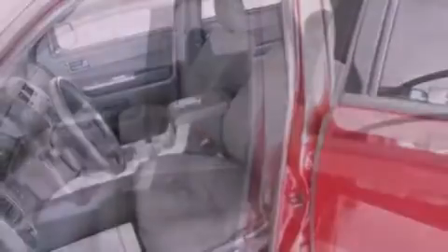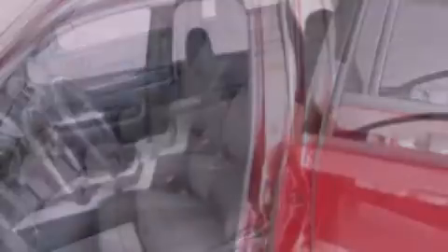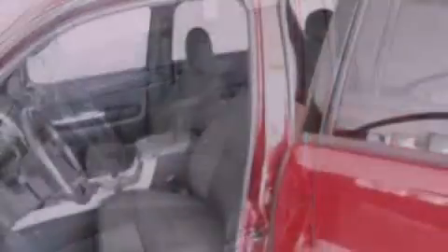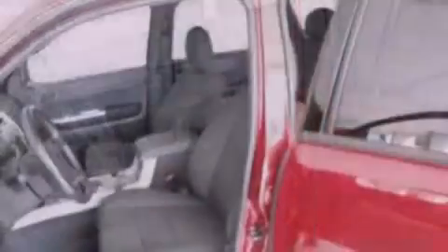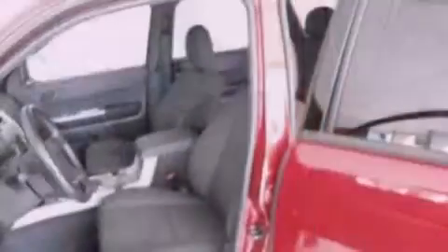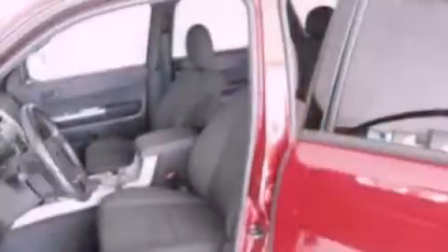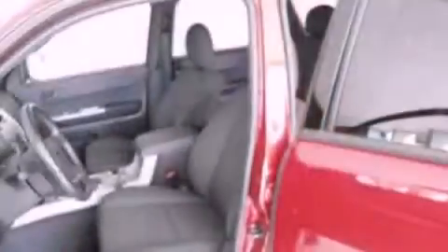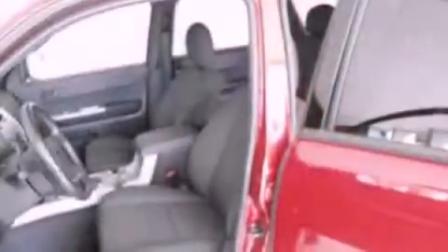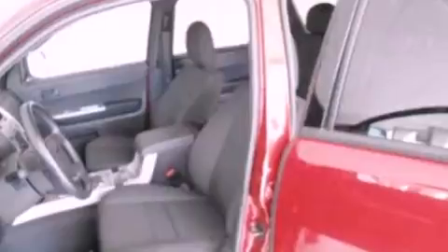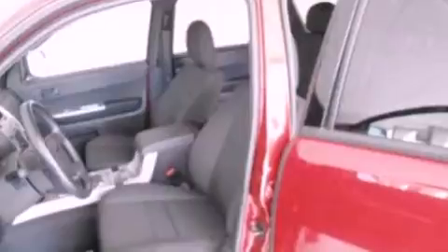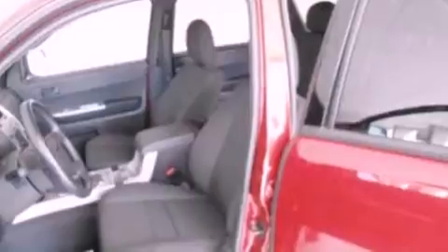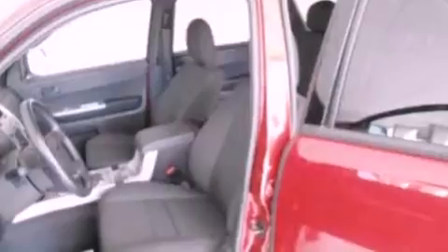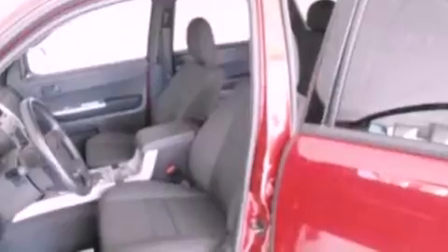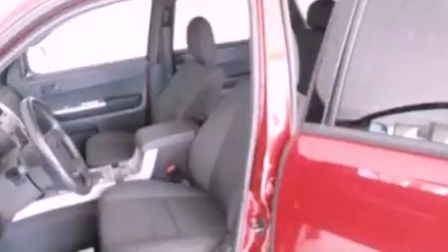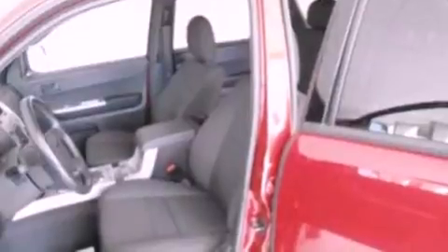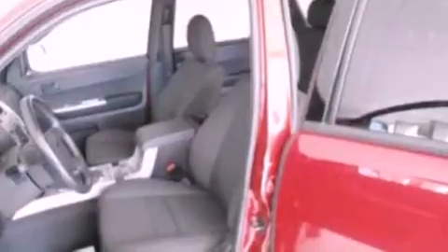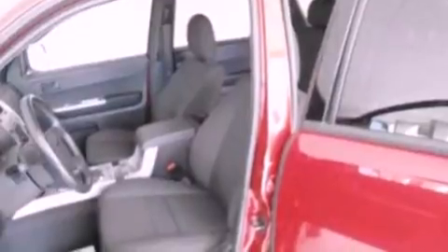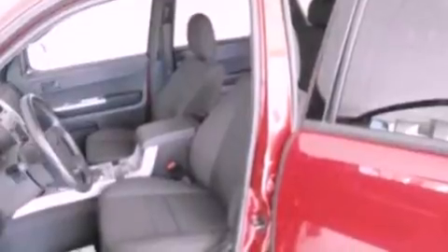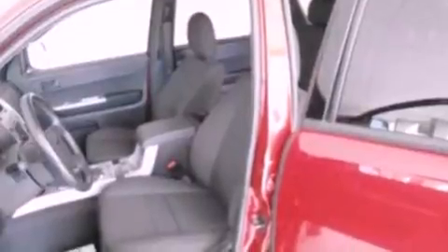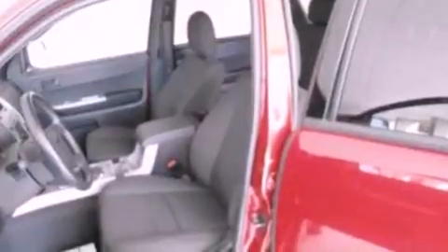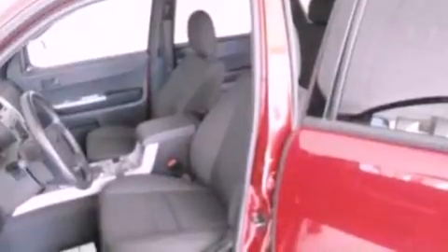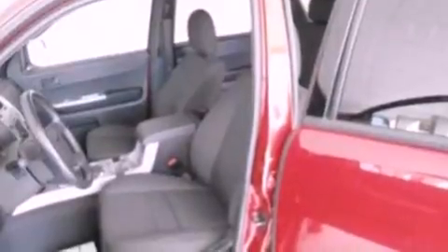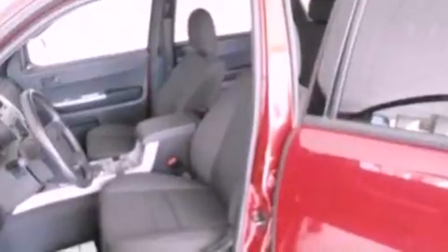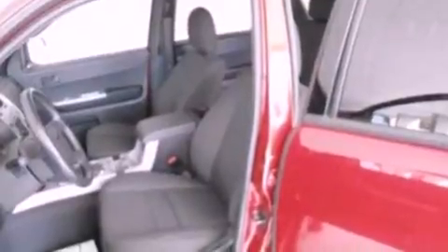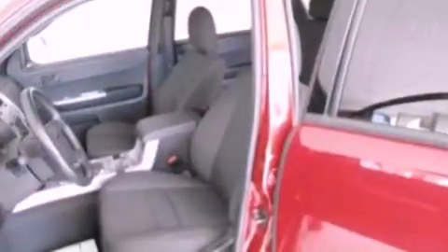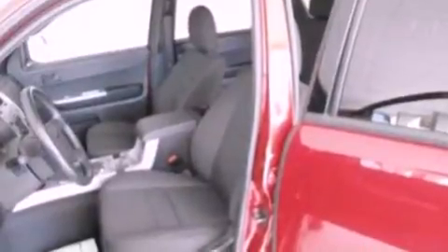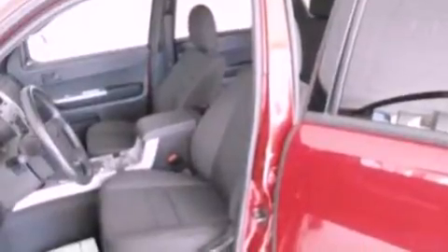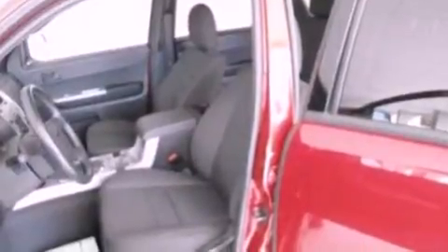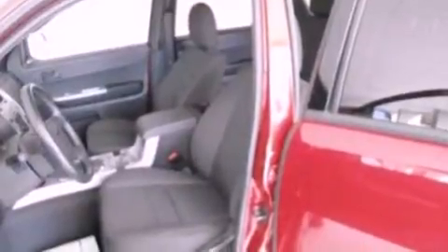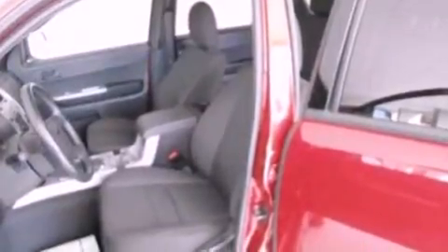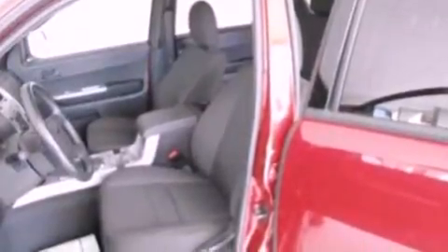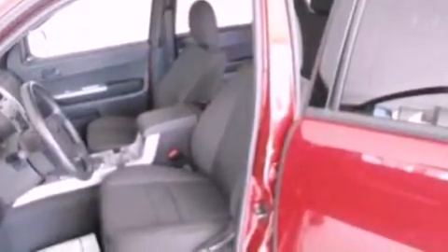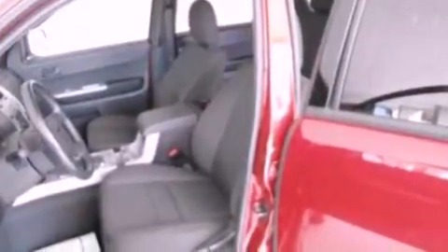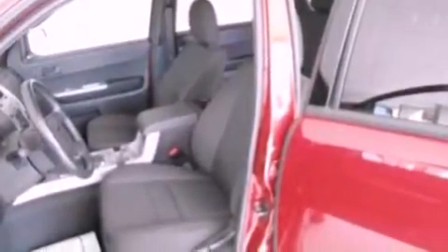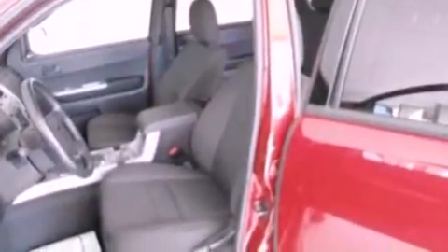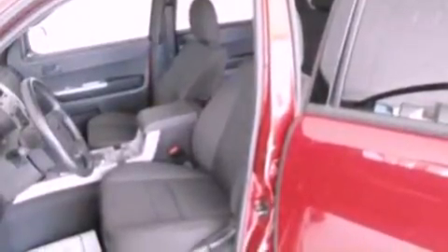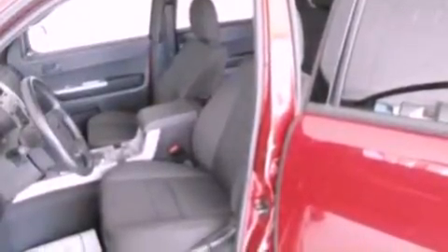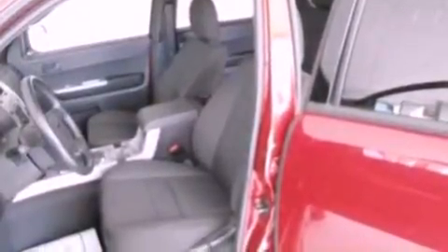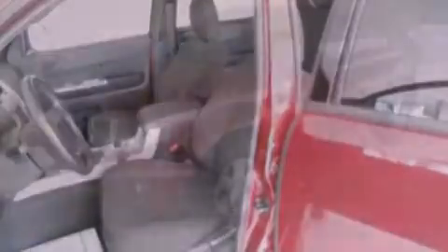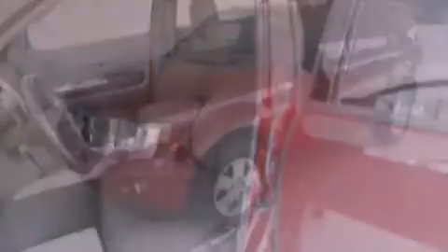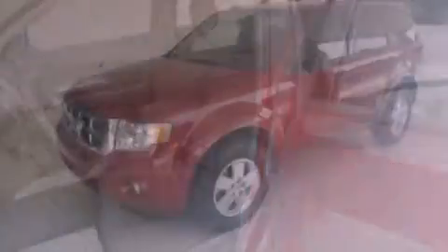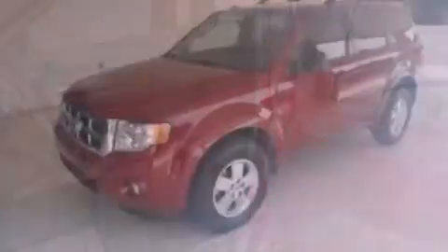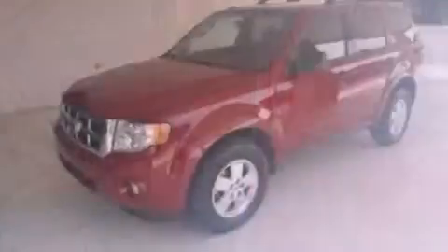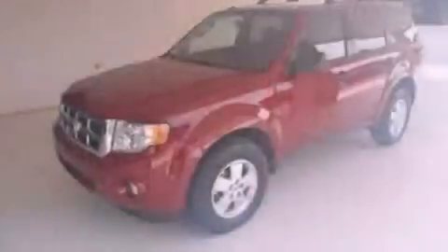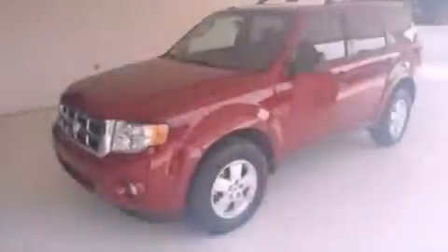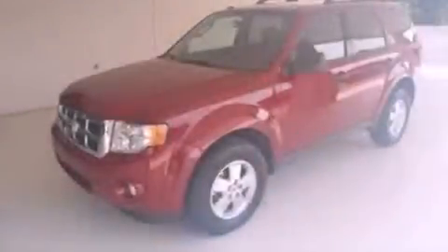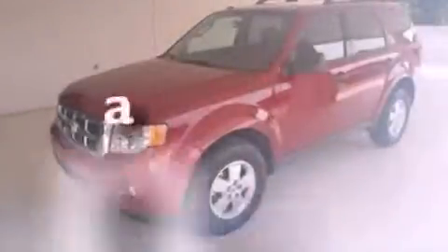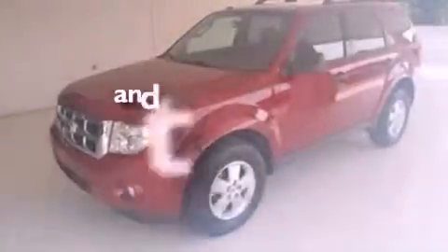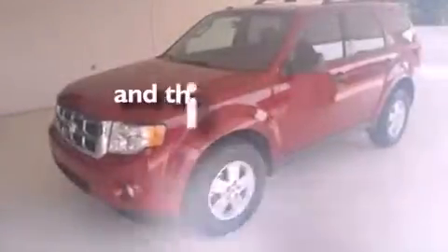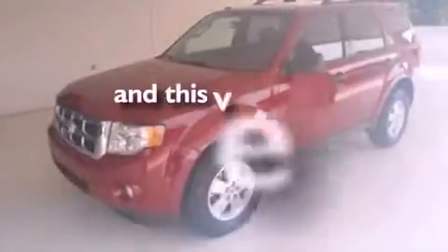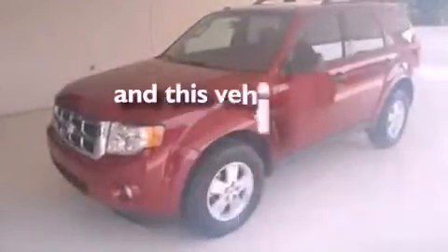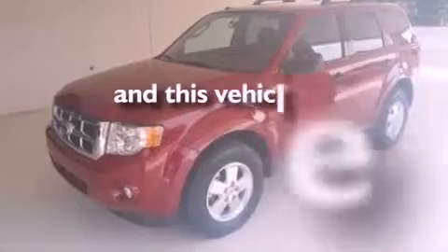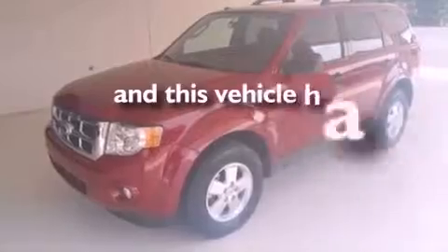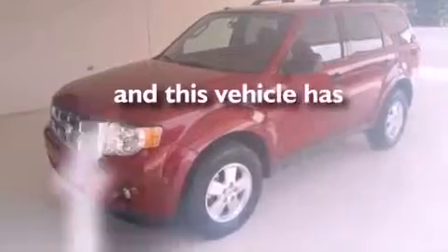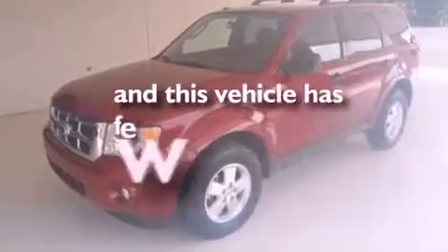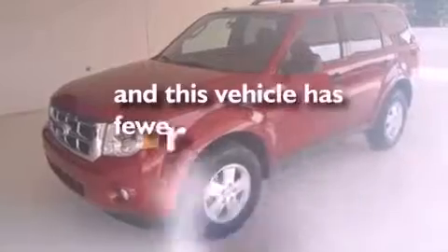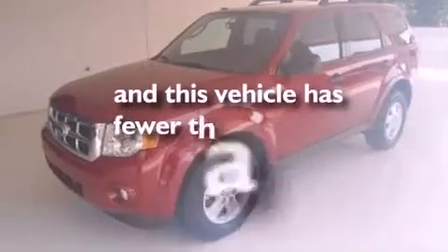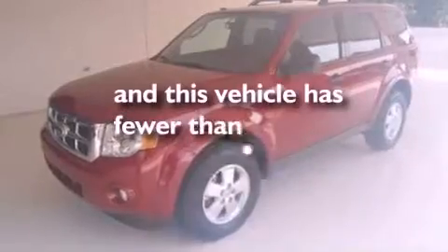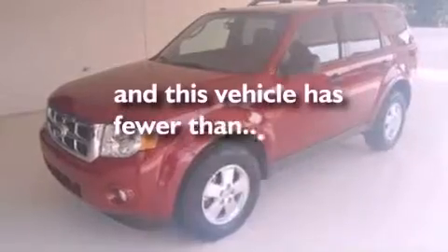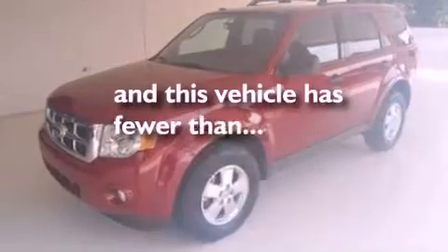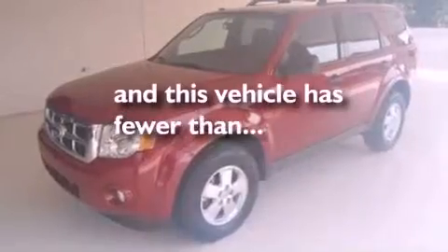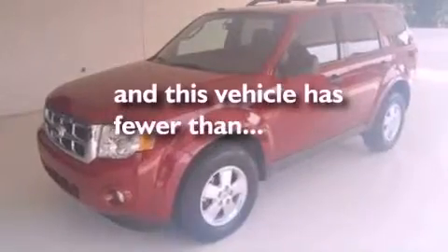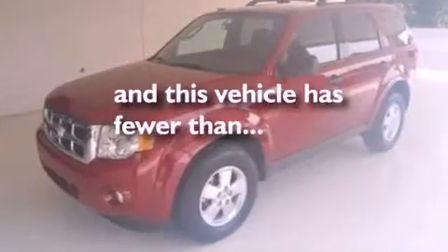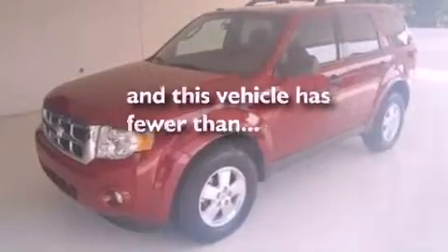Also included are front fog lights, dusk sensing headlights, a split folding rear seat, and this vehicle has less than 38,000 miles.